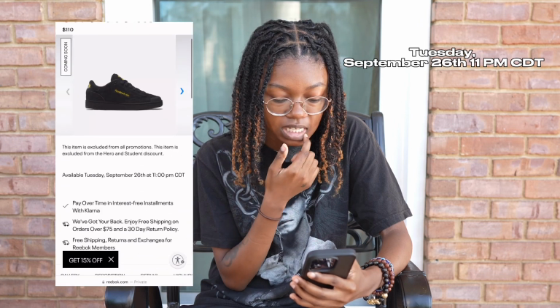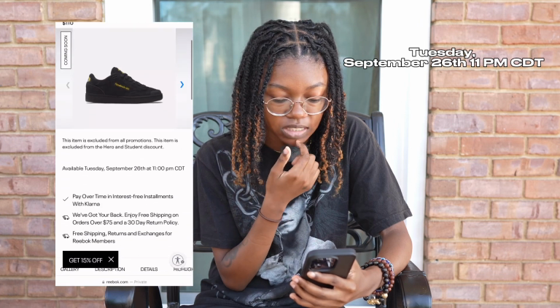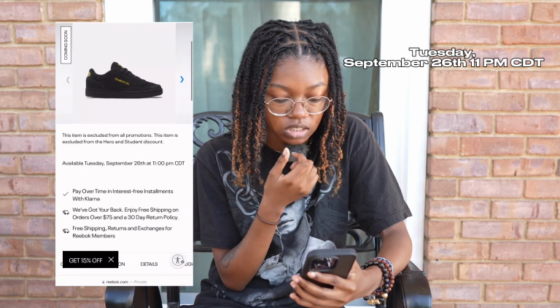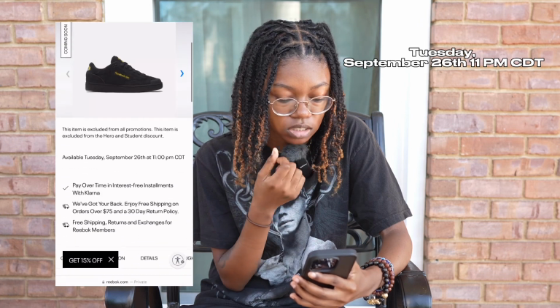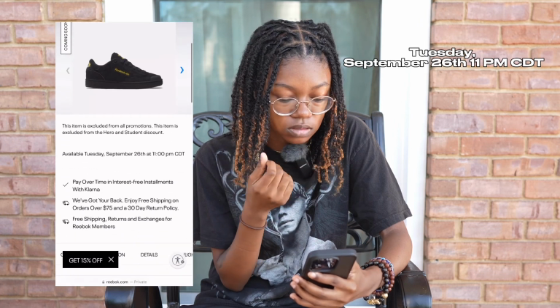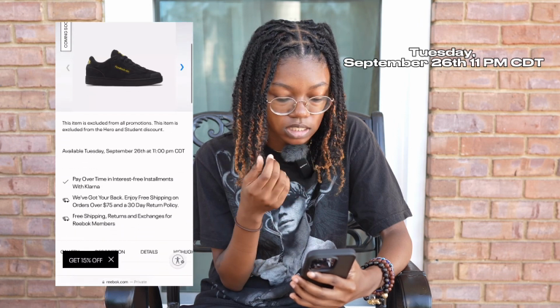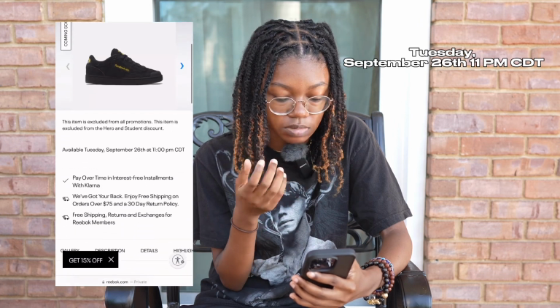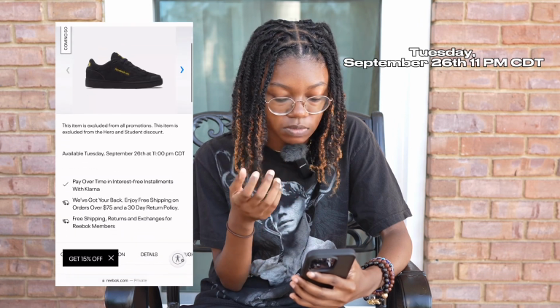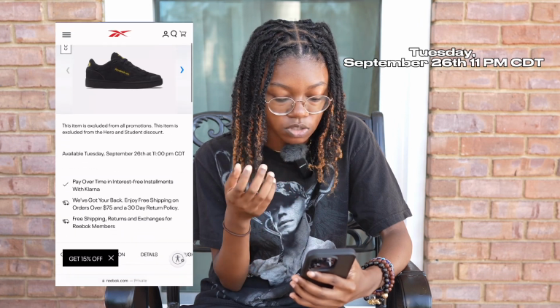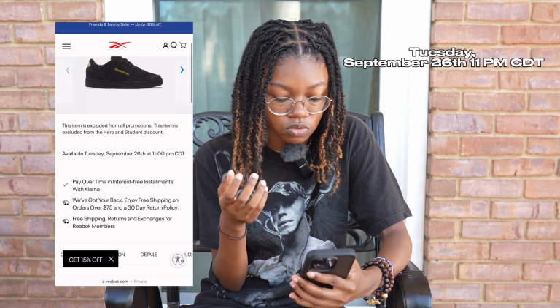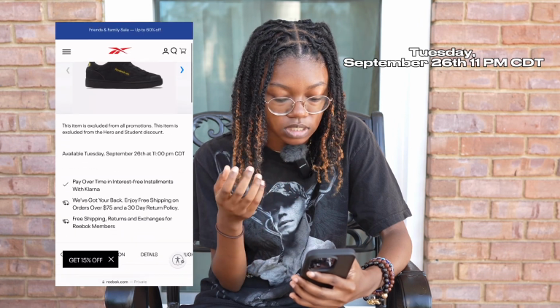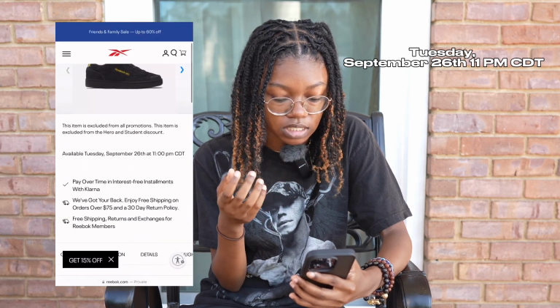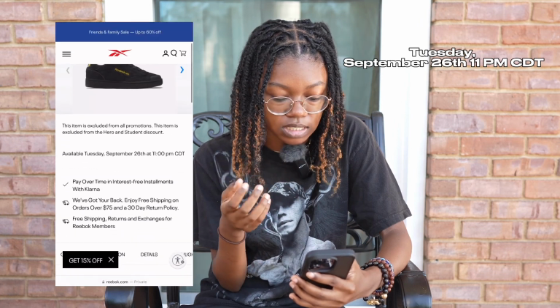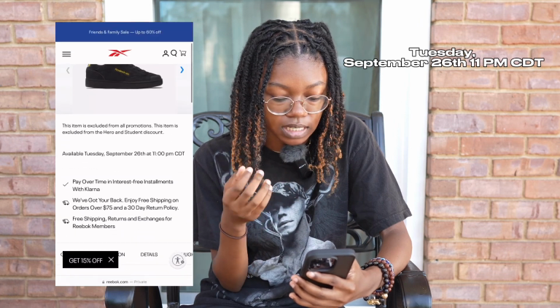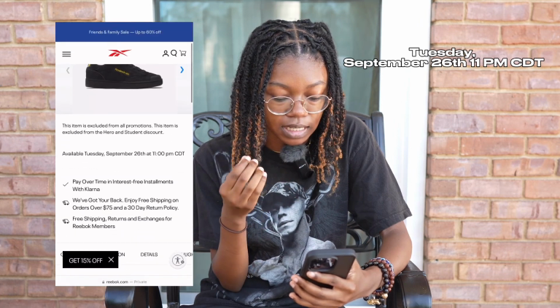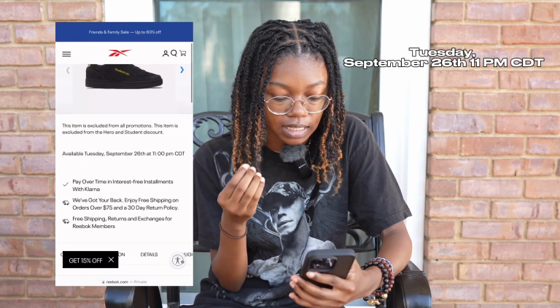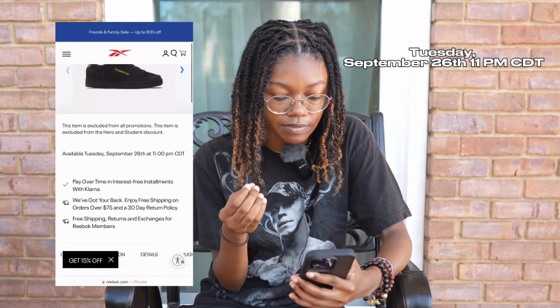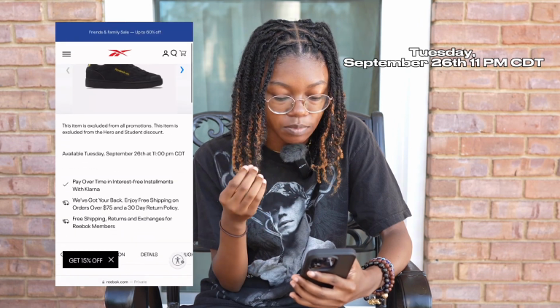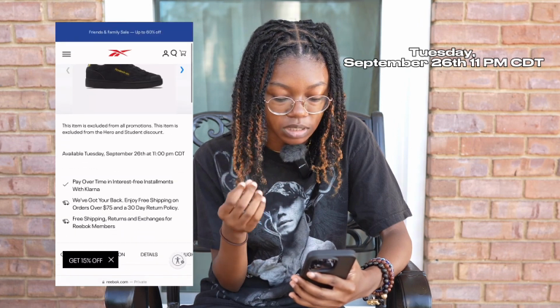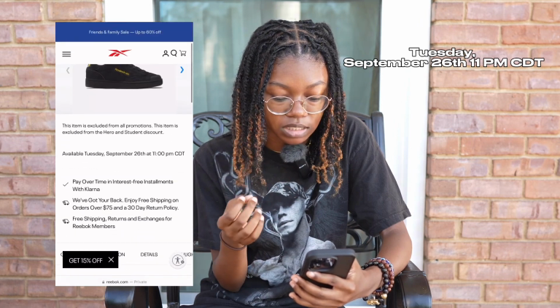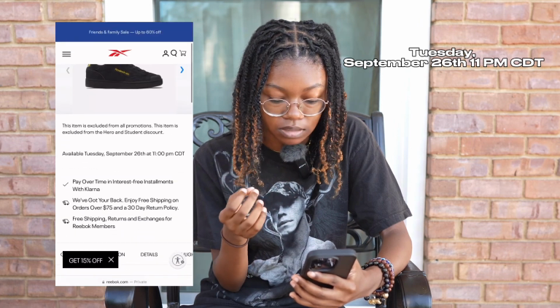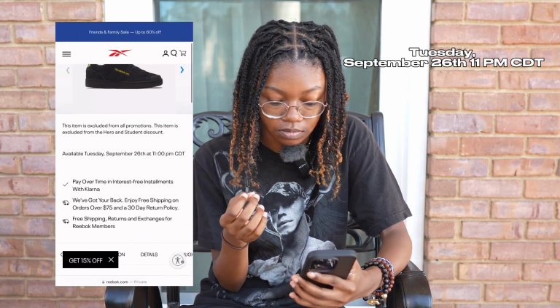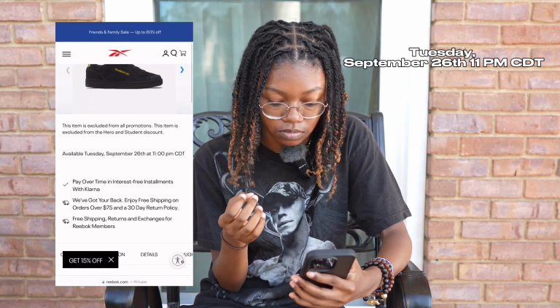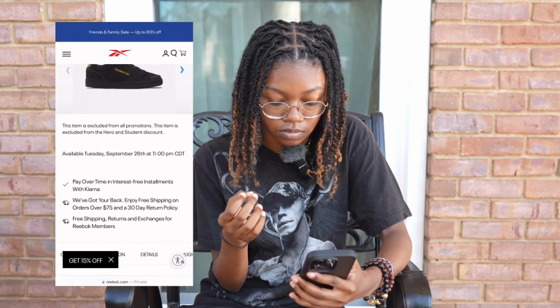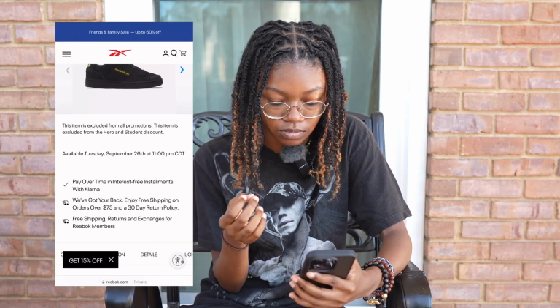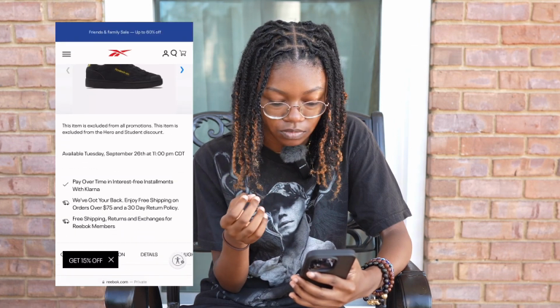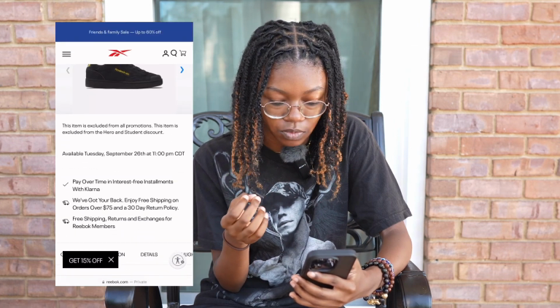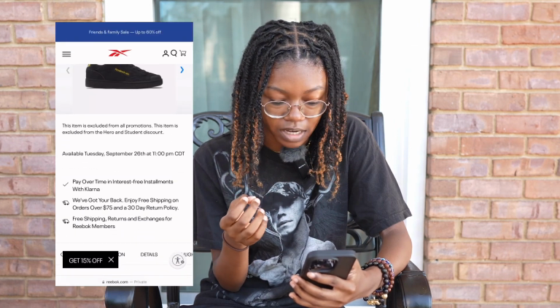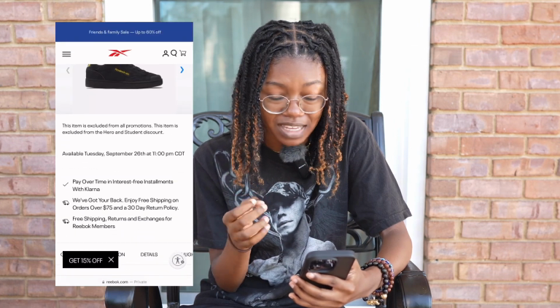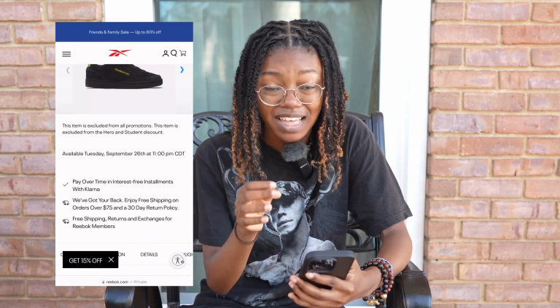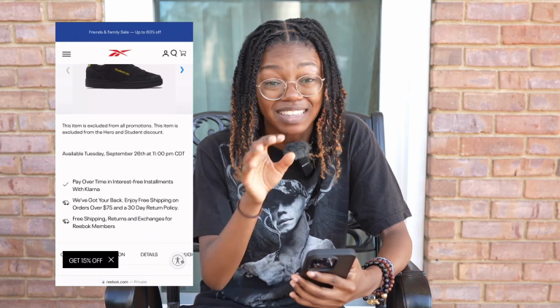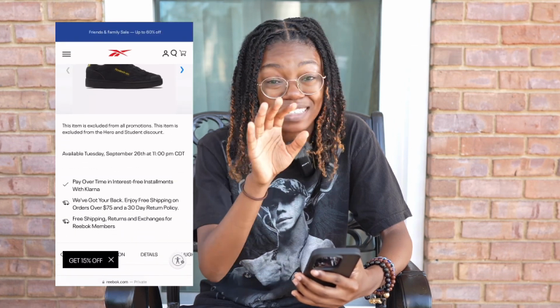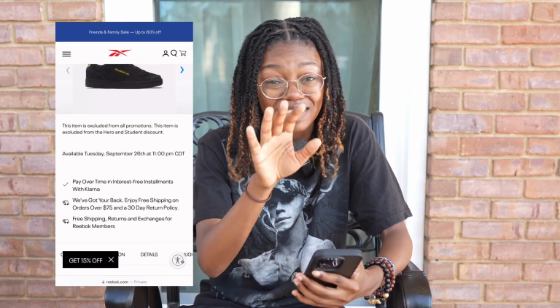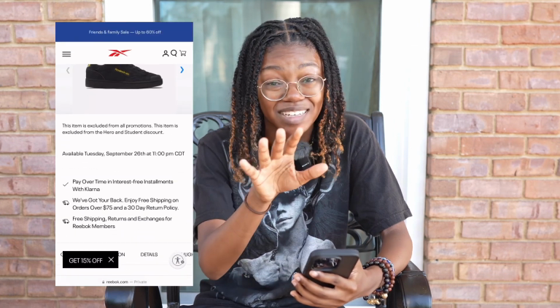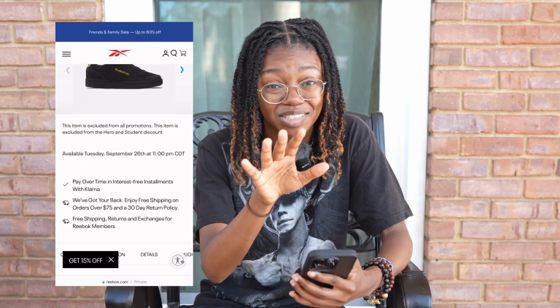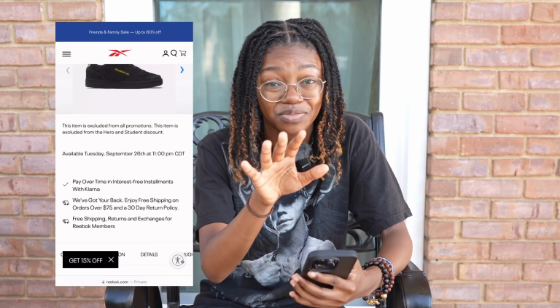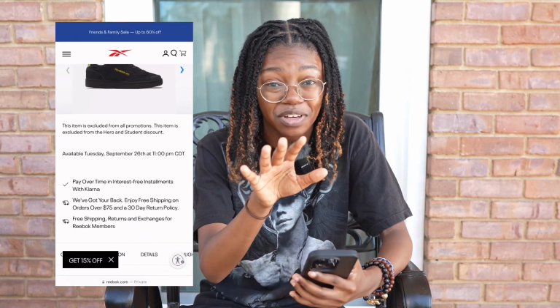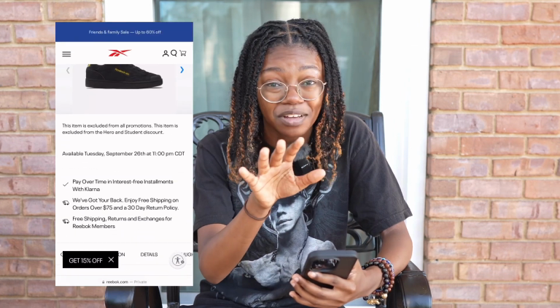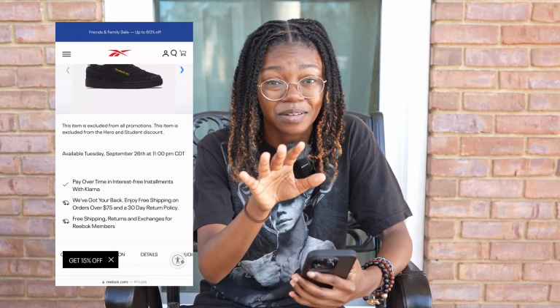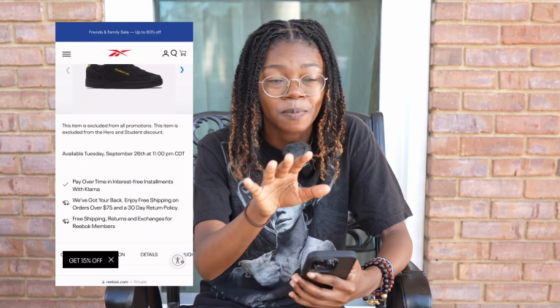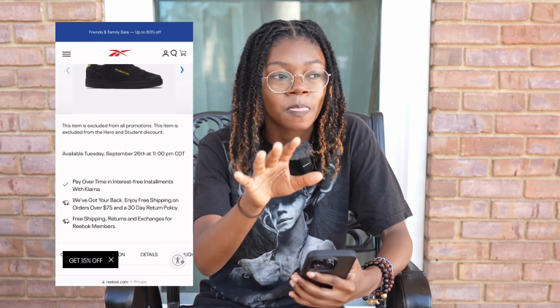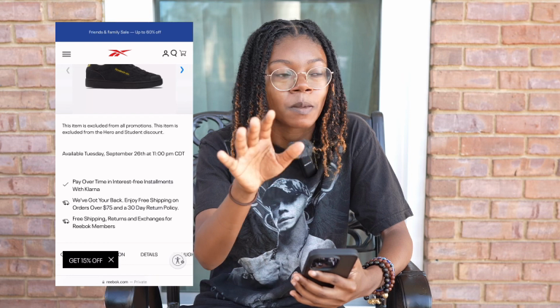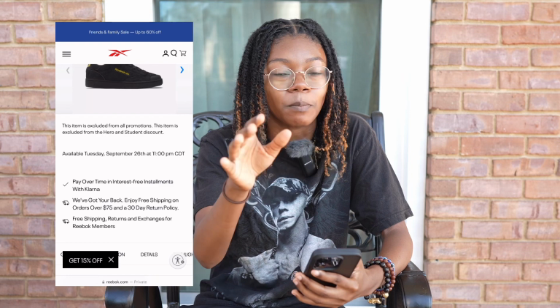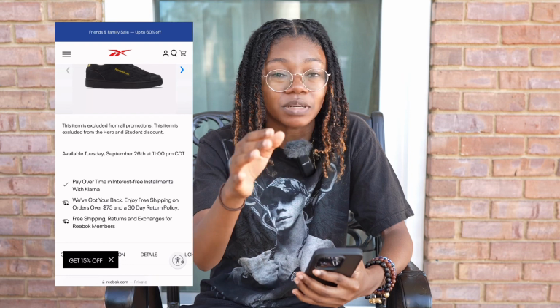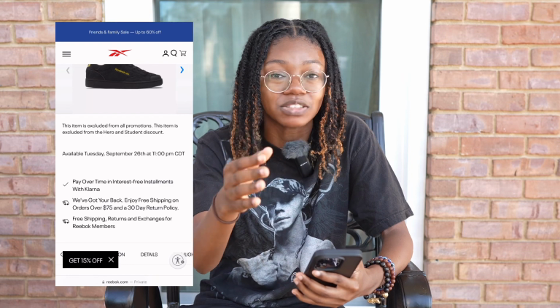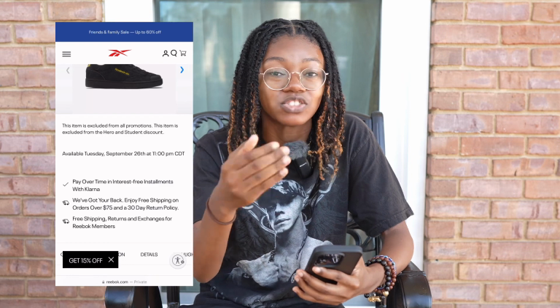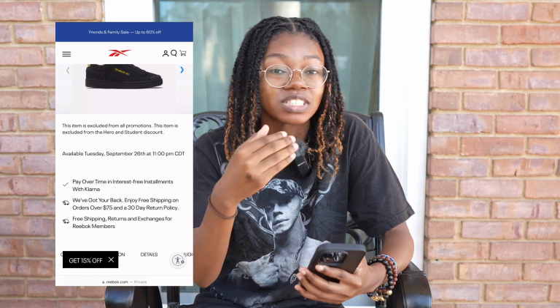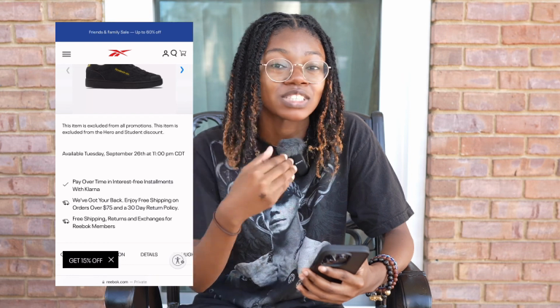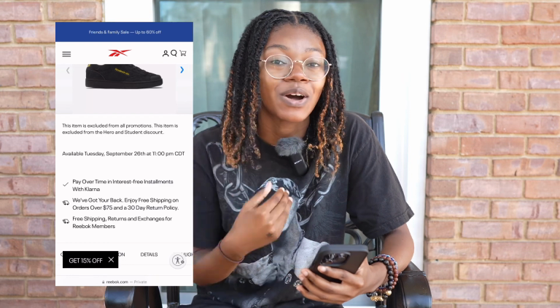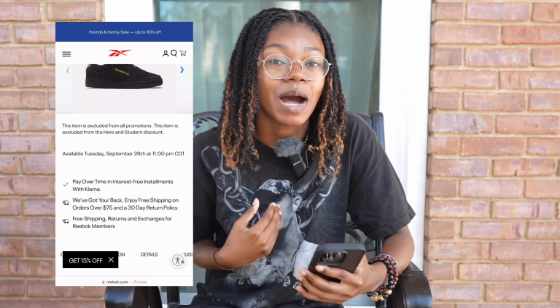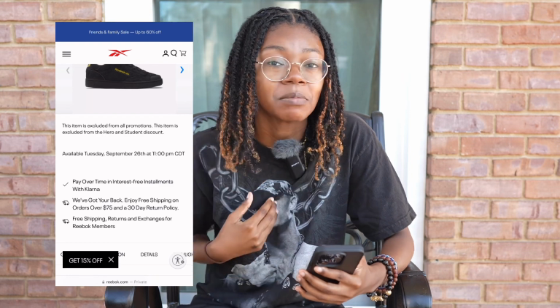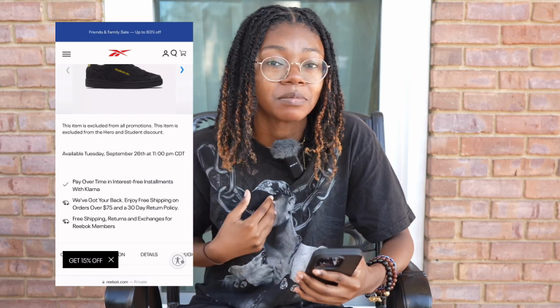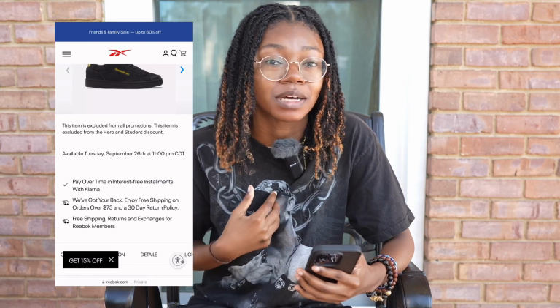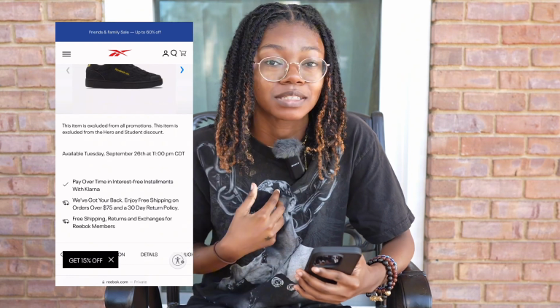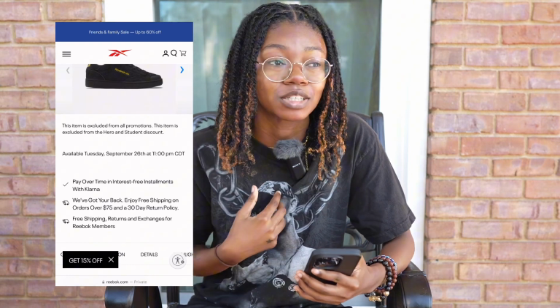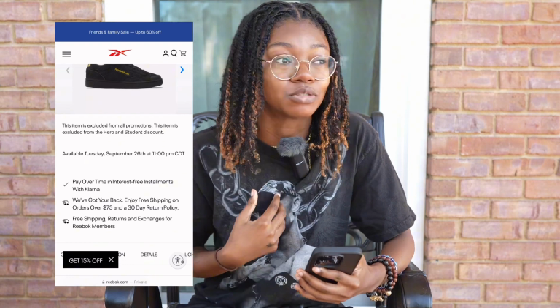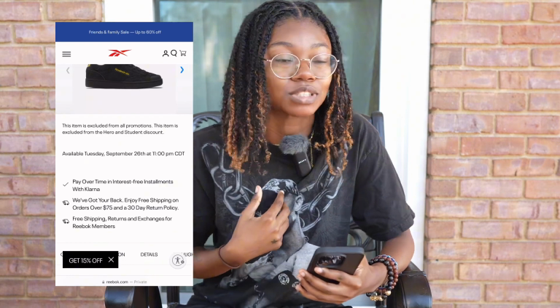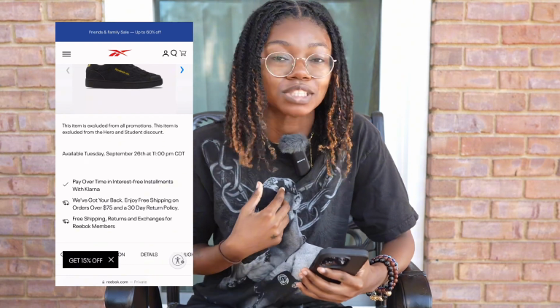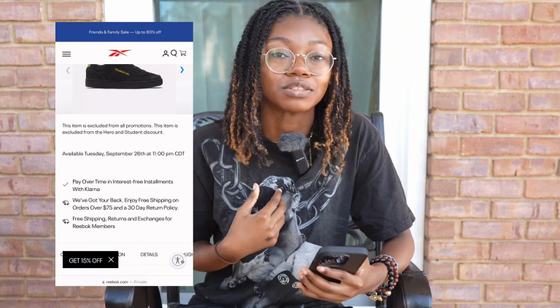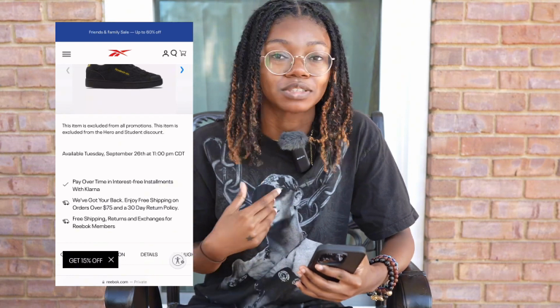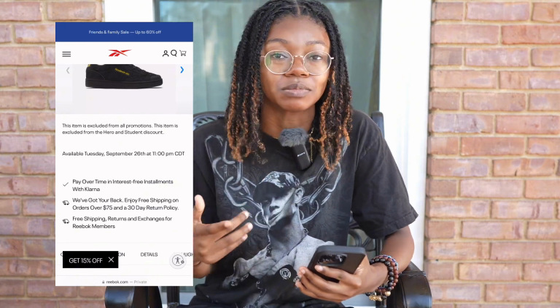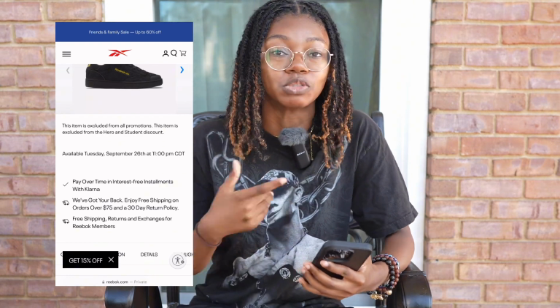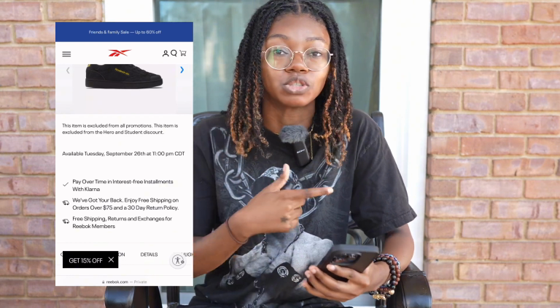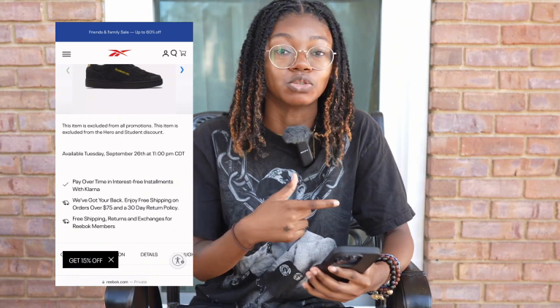I'm trying to tell y'all now because these are coming out on Tuesday — September 26th at 11 PM. That's late, but just know I'm about to go sell some shoes so I can go buy these.